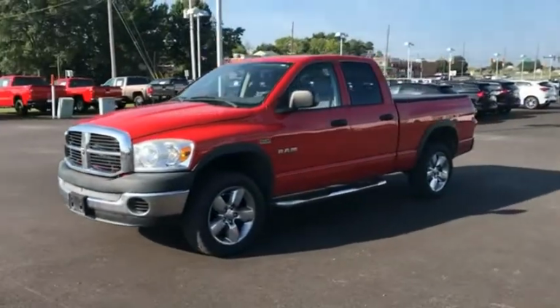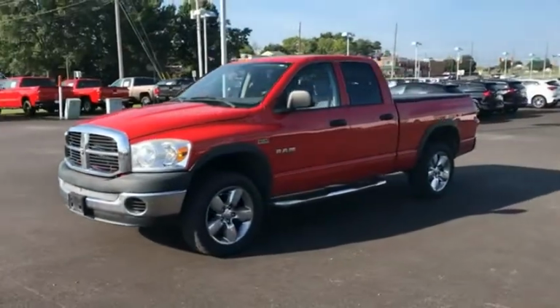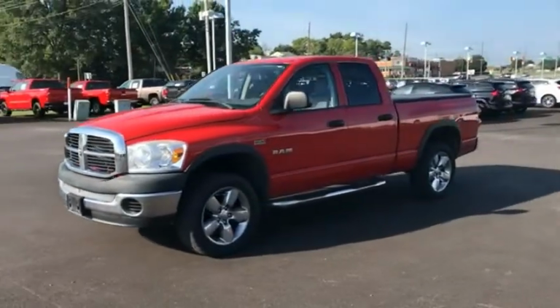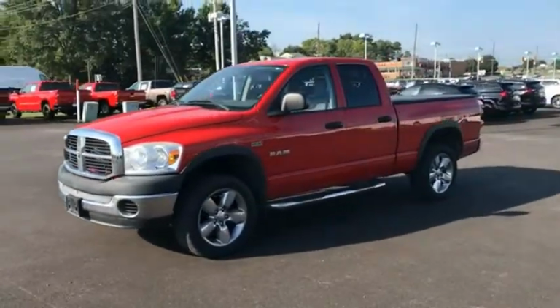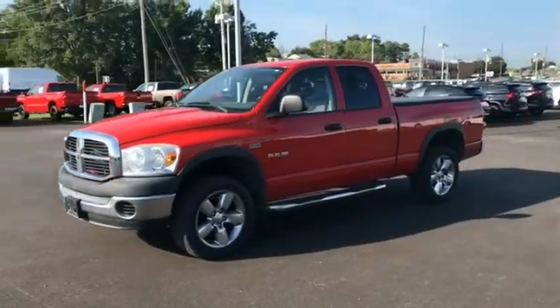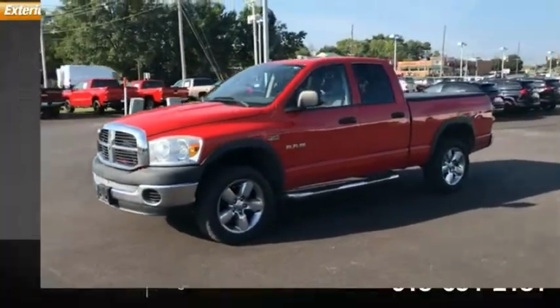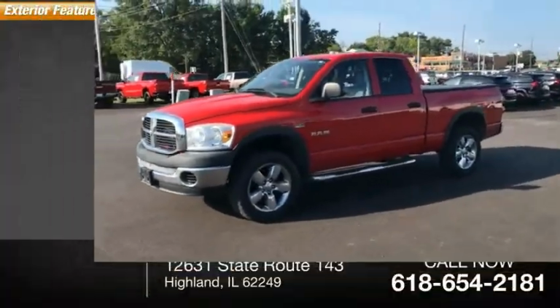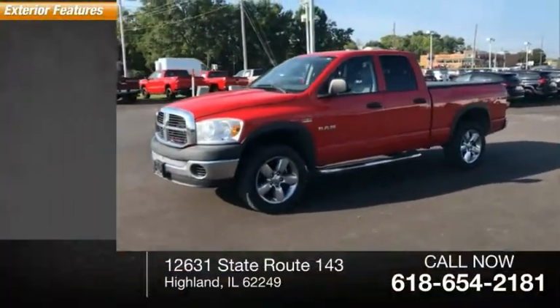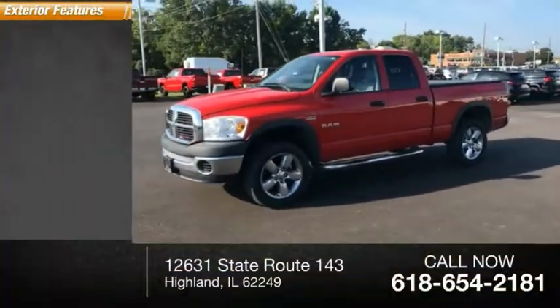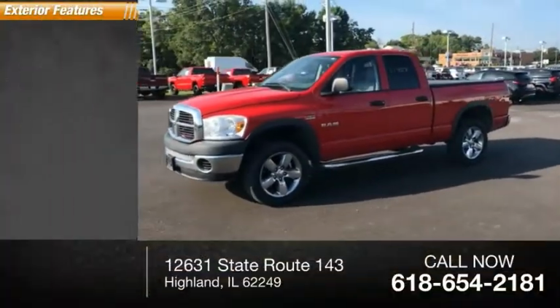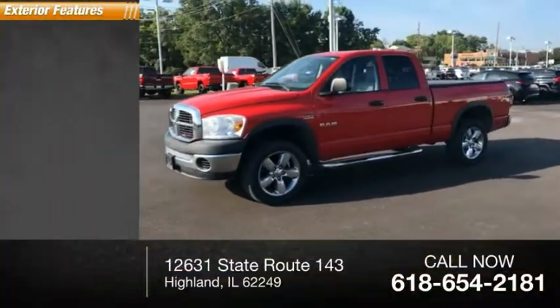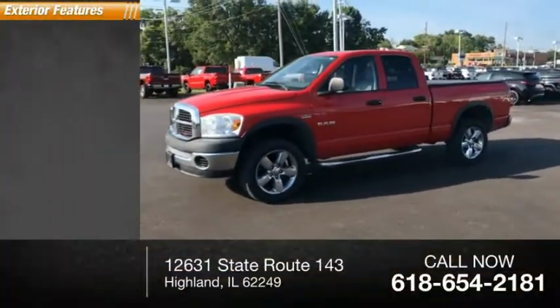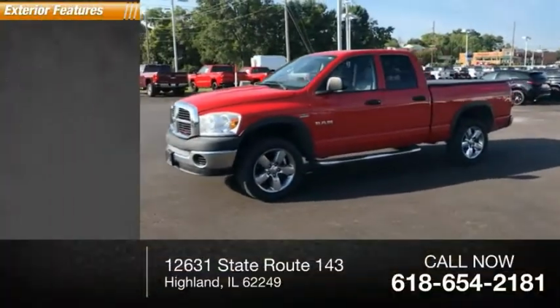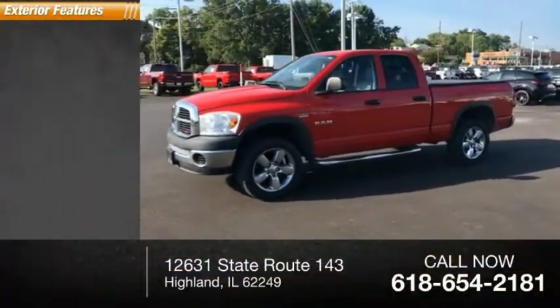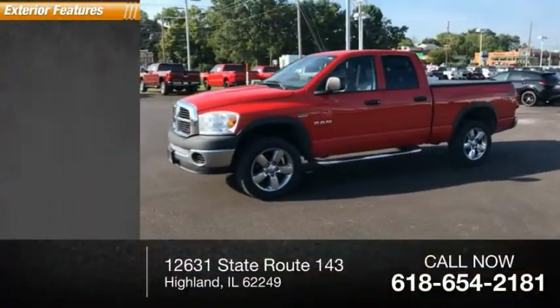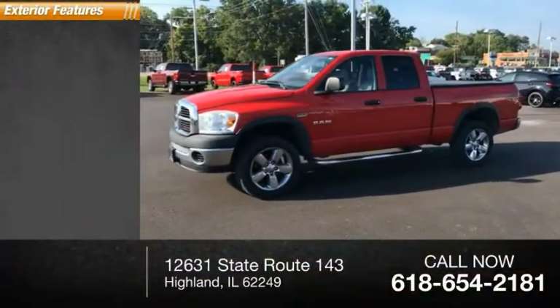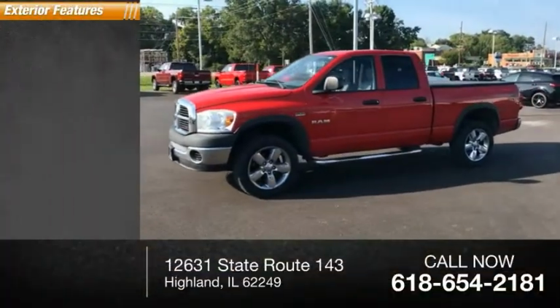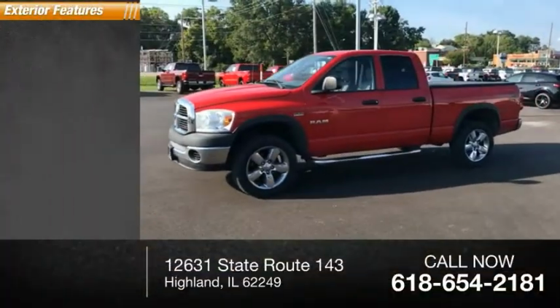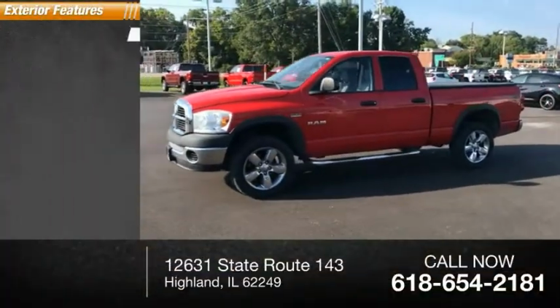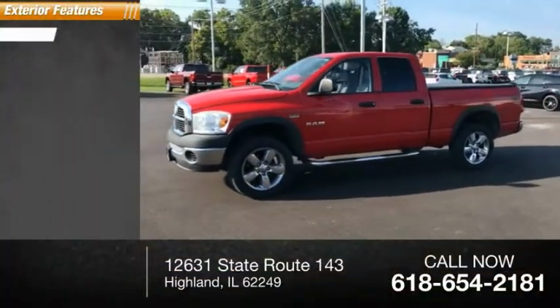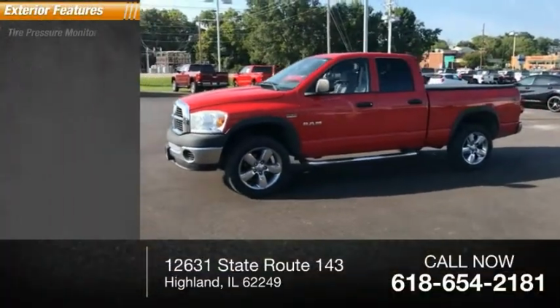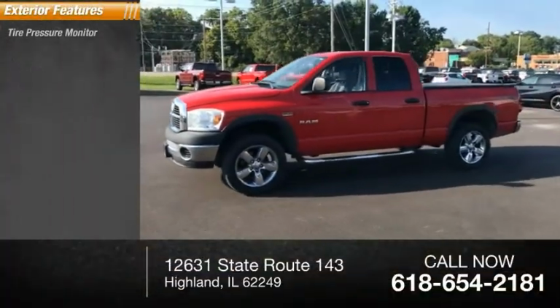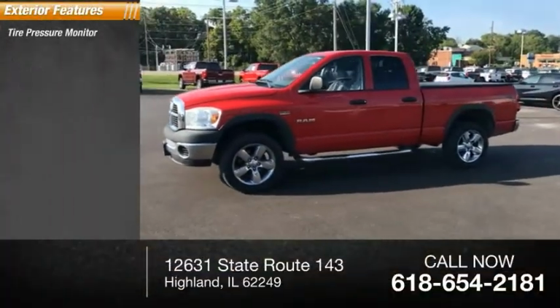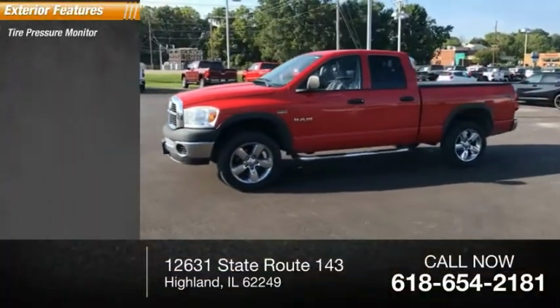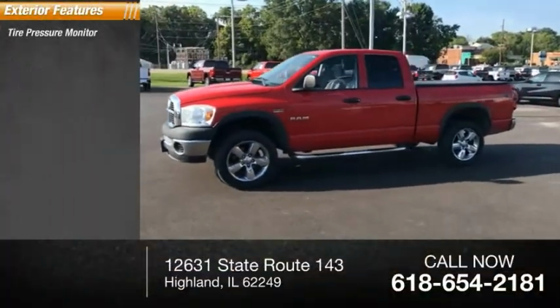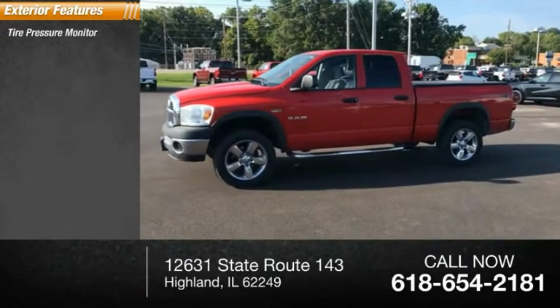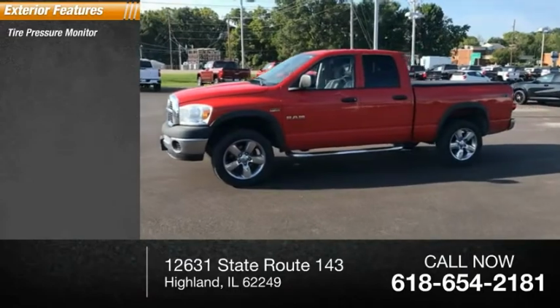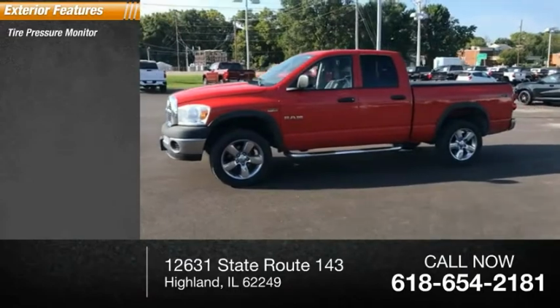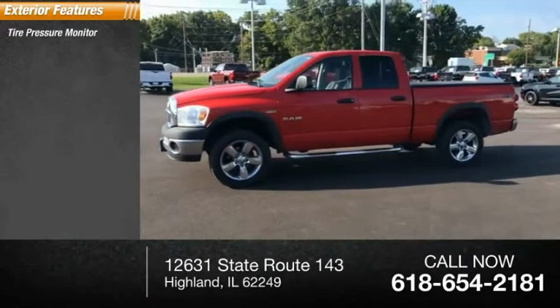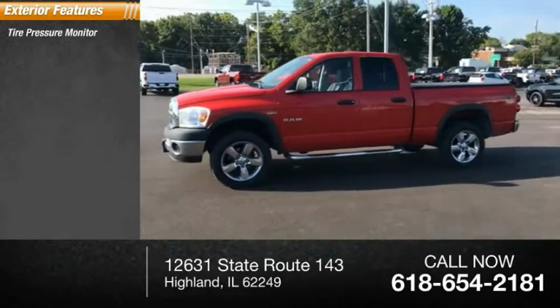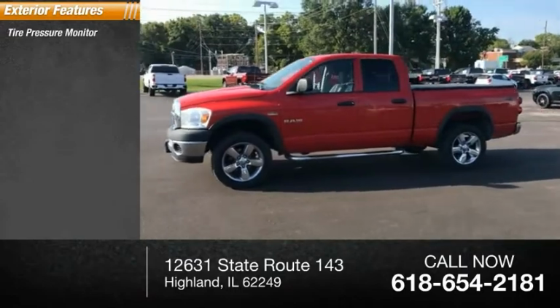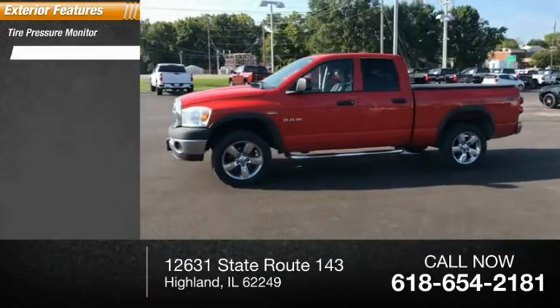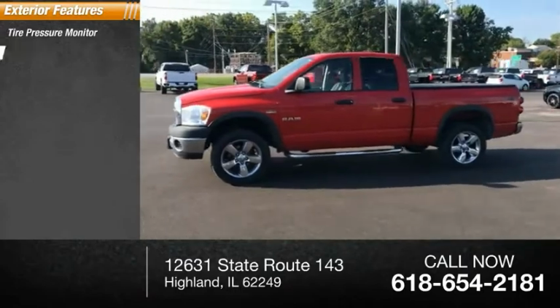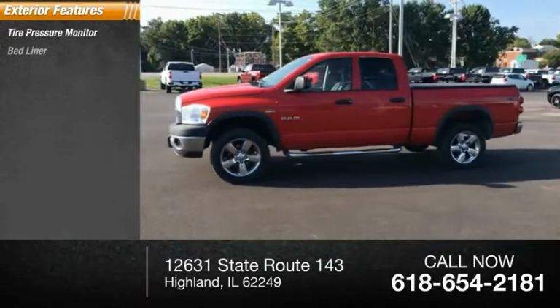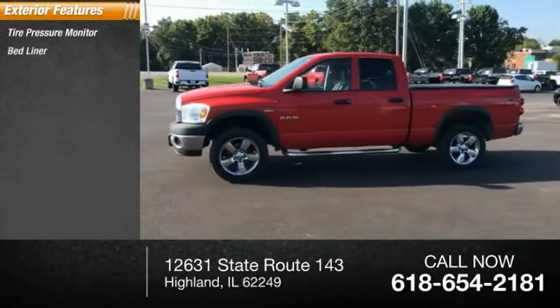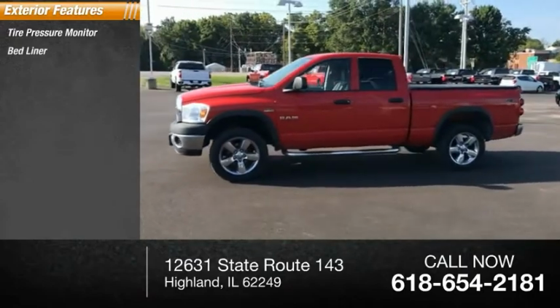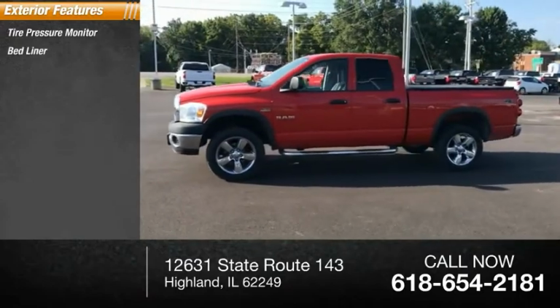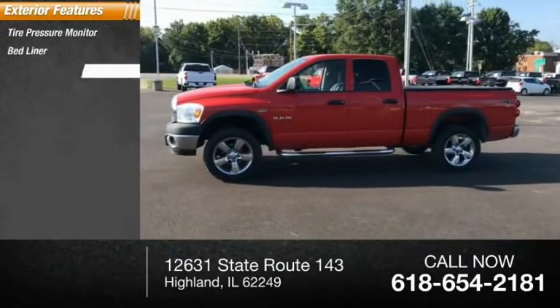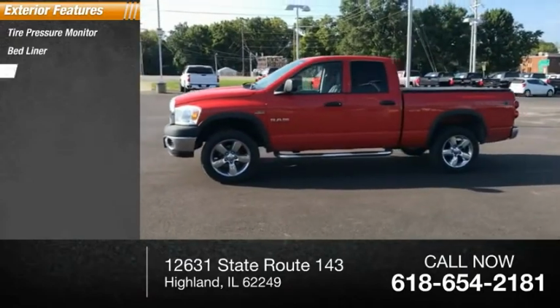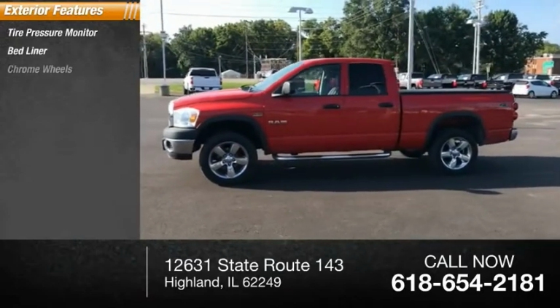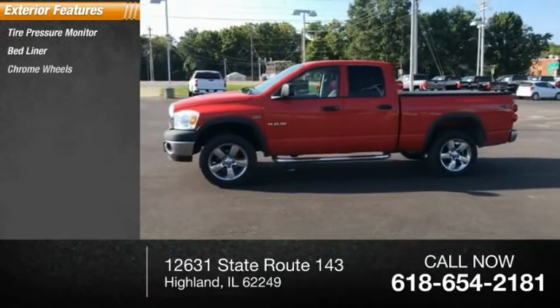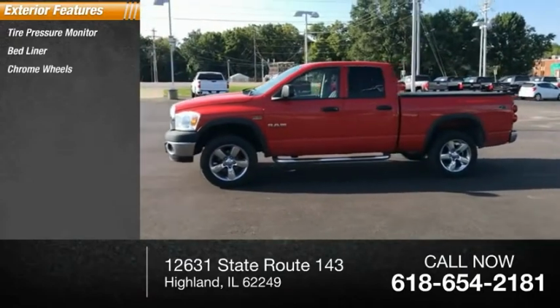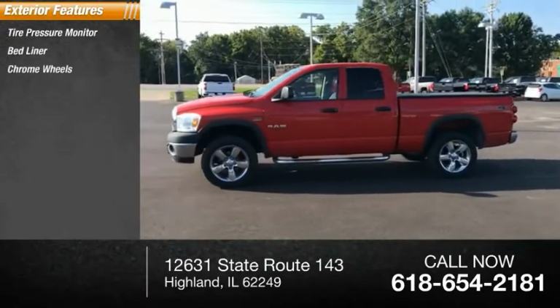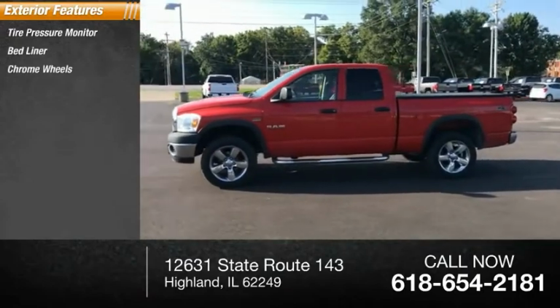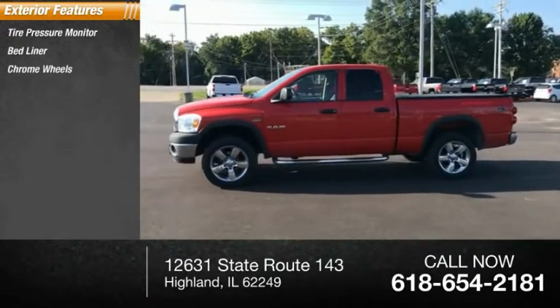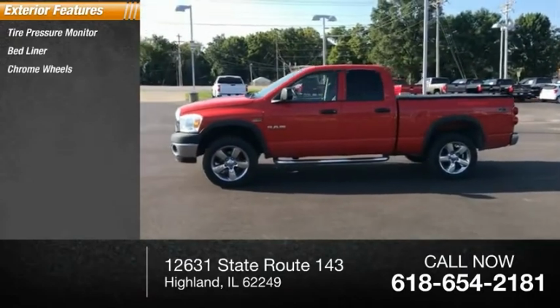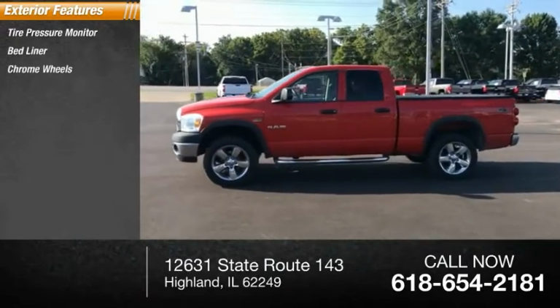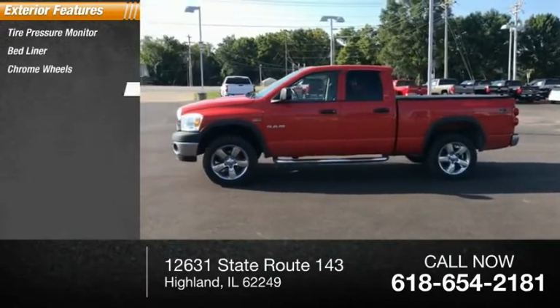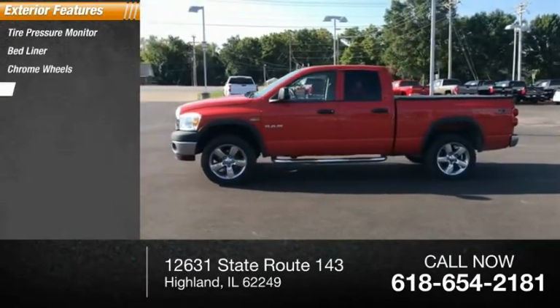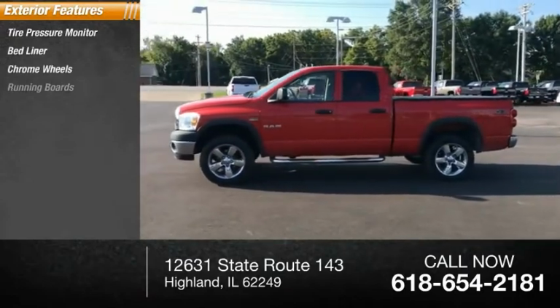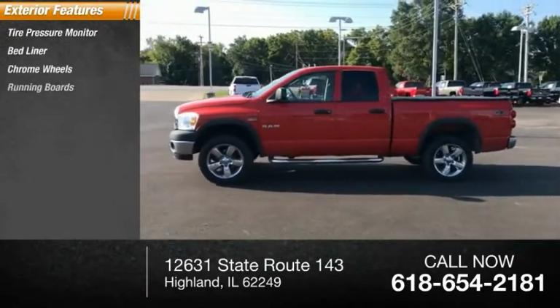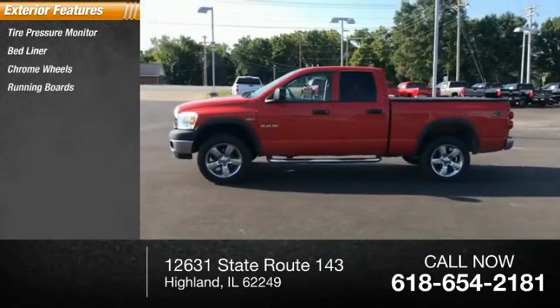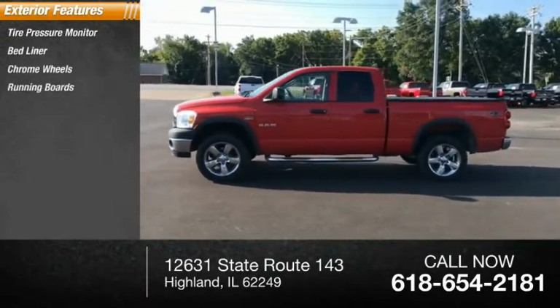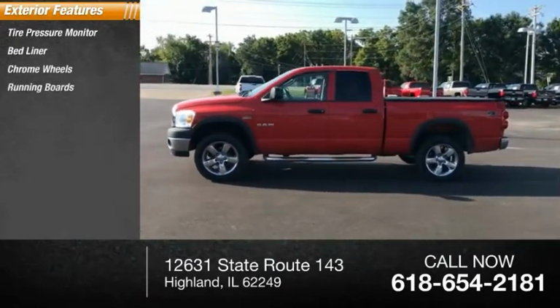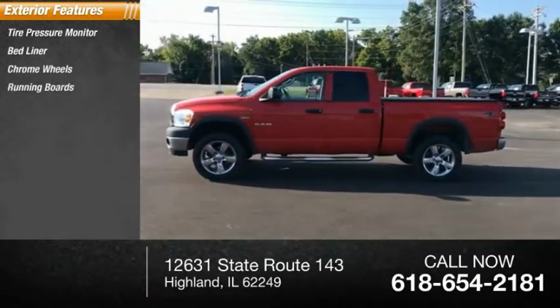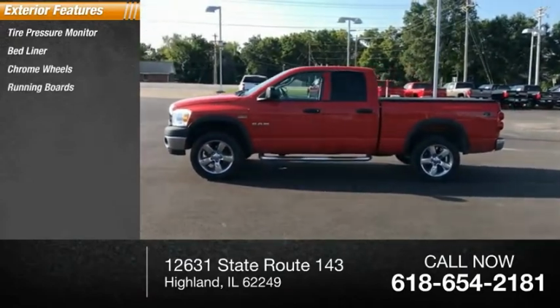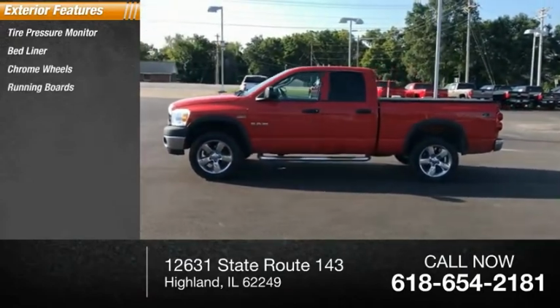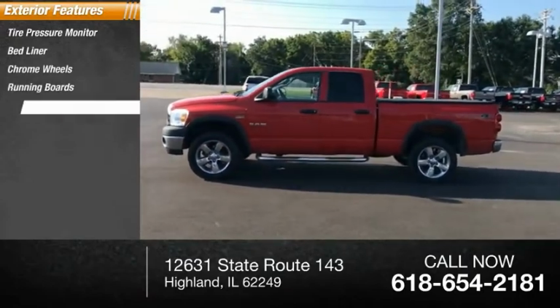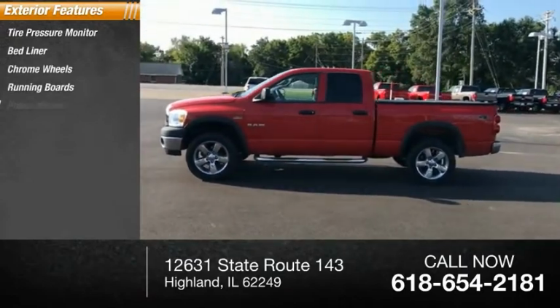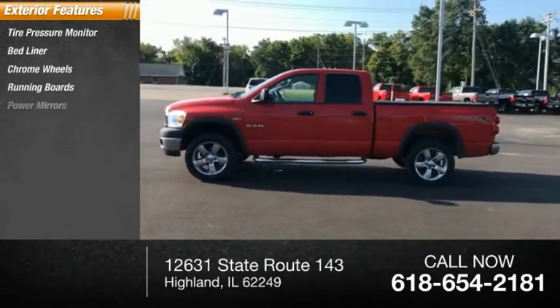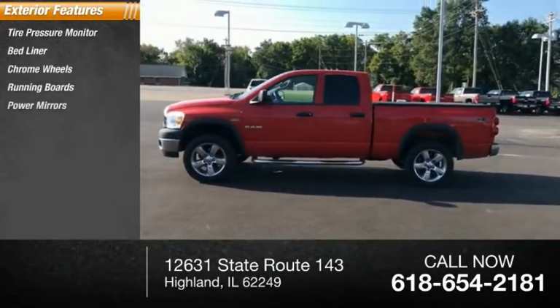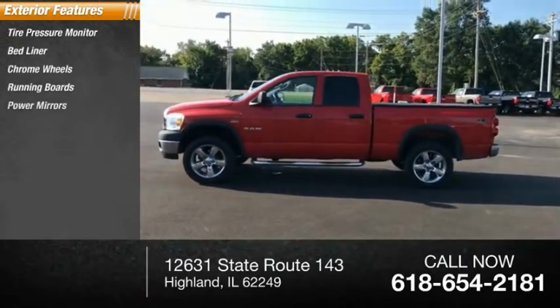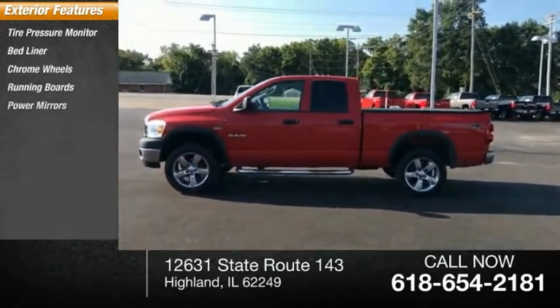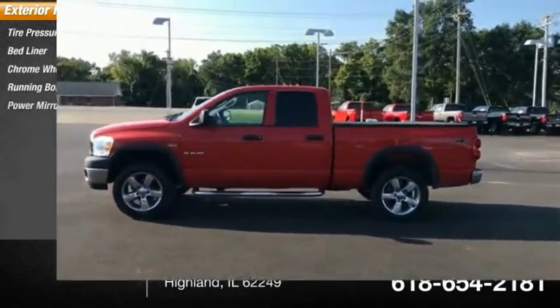Here are some of this vehicle's great options: tire pressure monitor, bed liner, chrome wheels, running boards, and power mirrors.